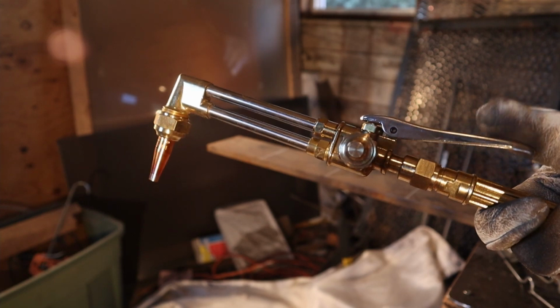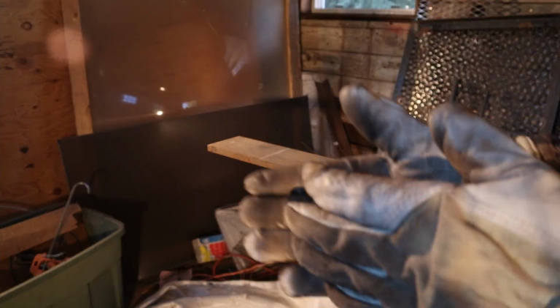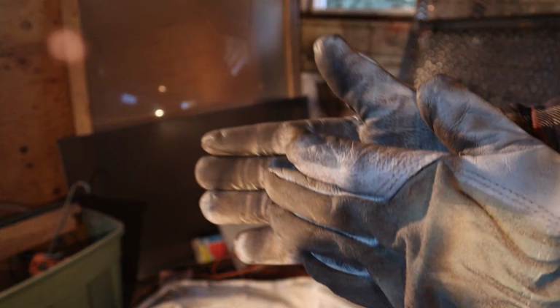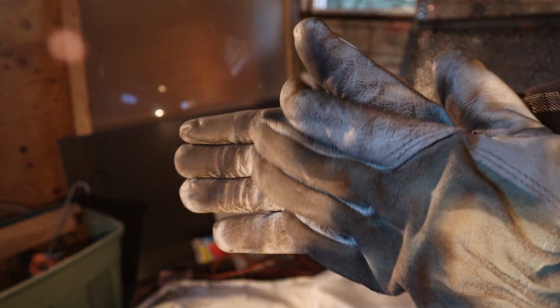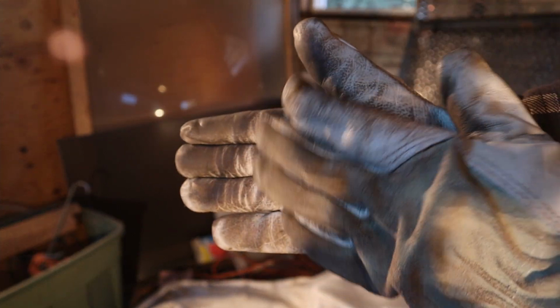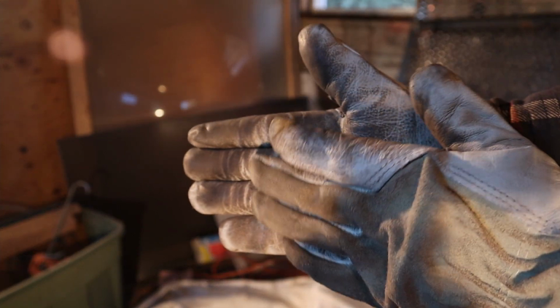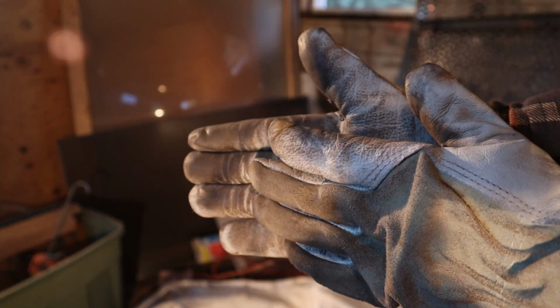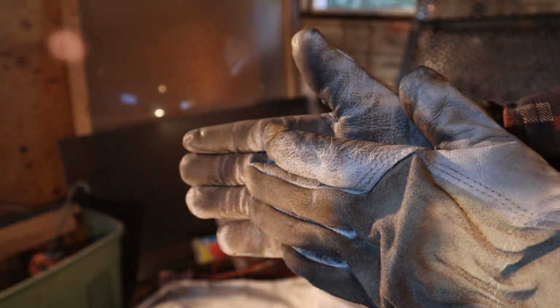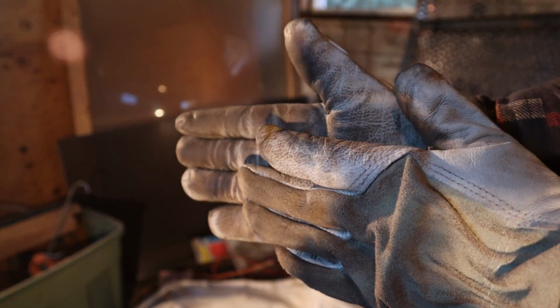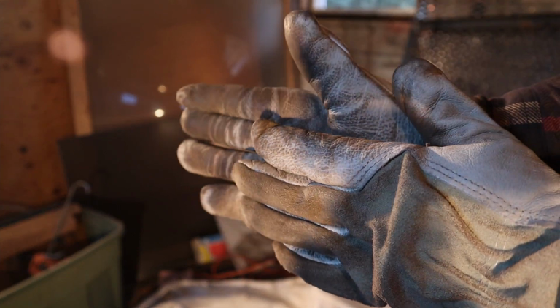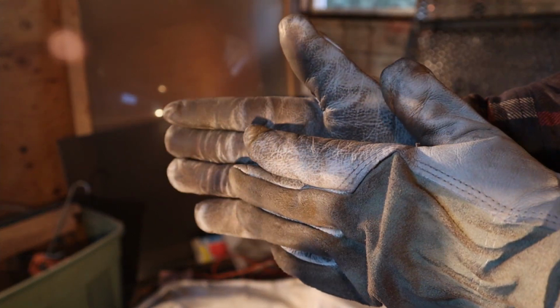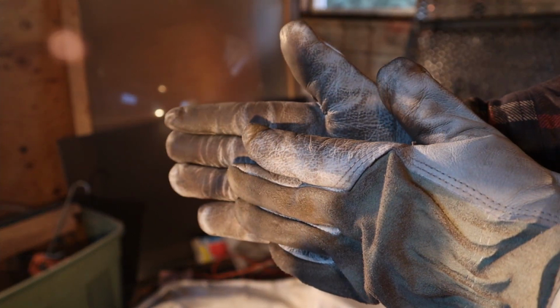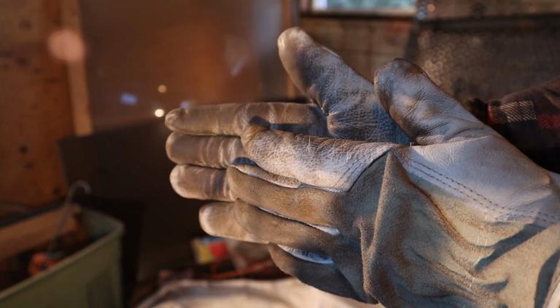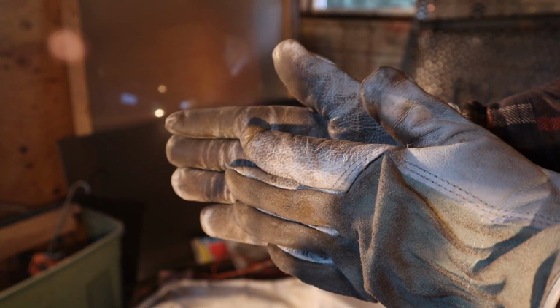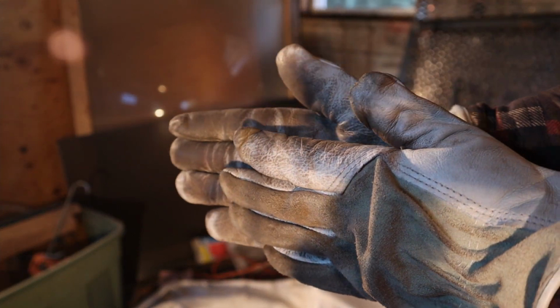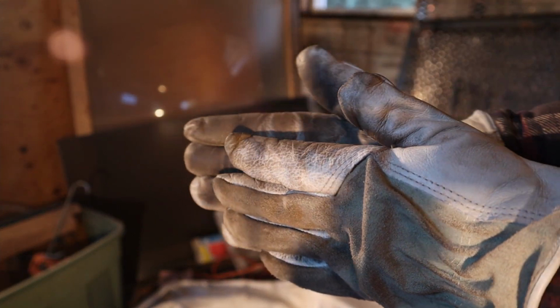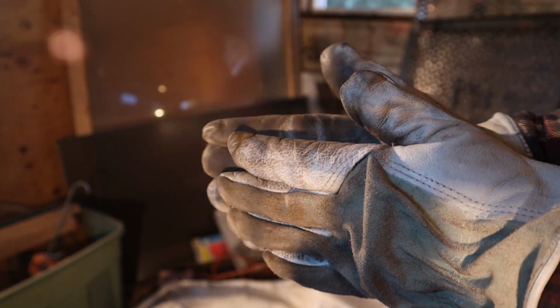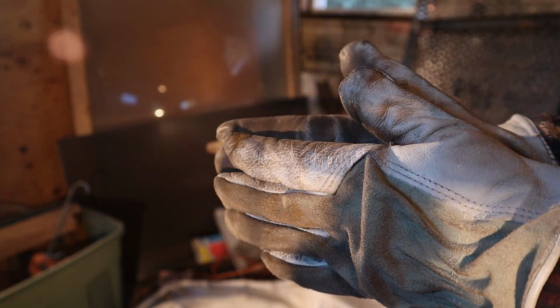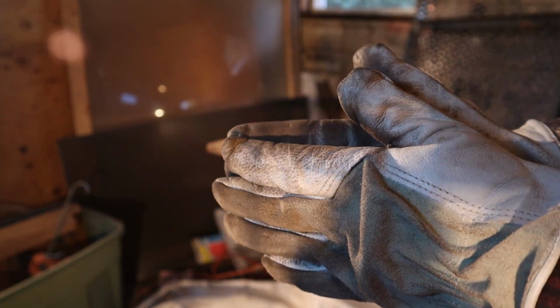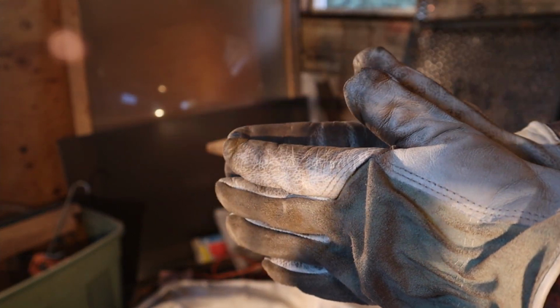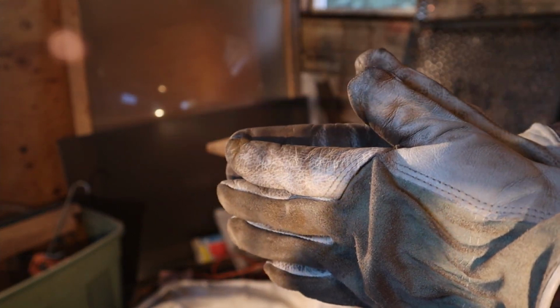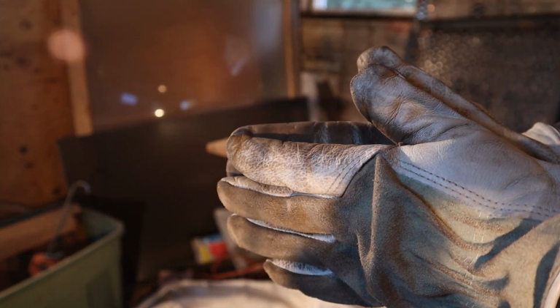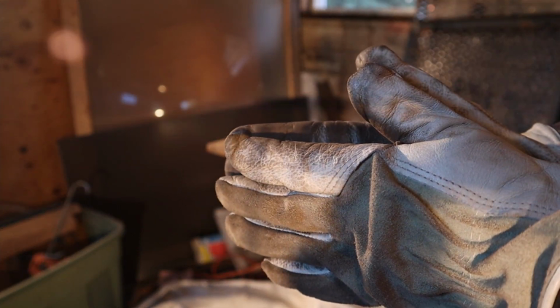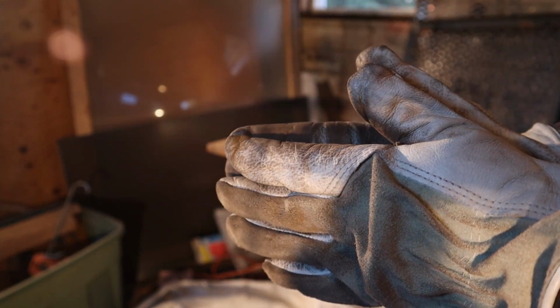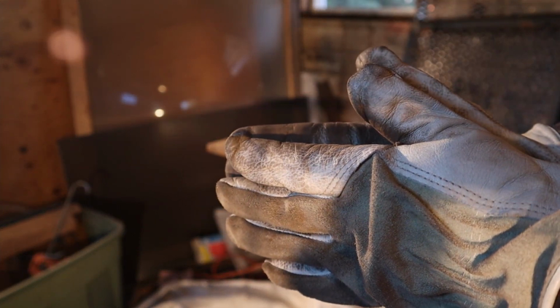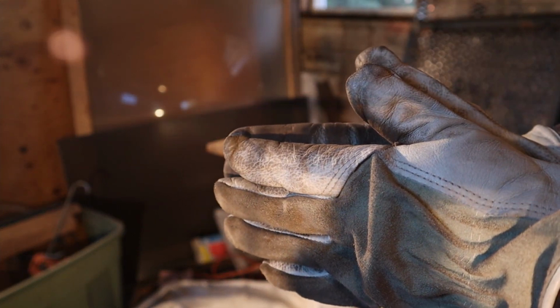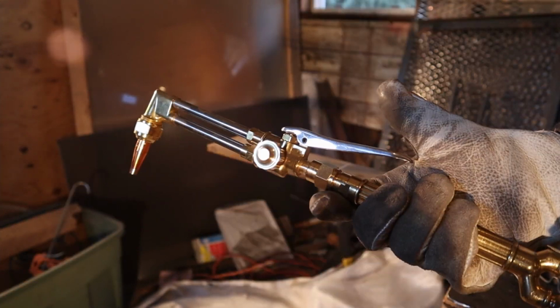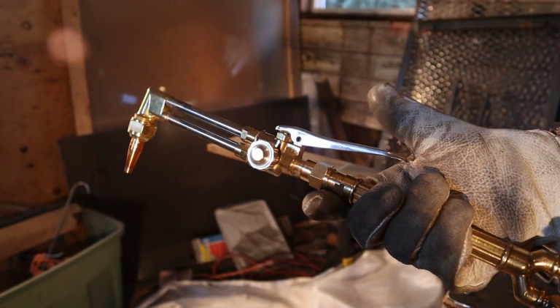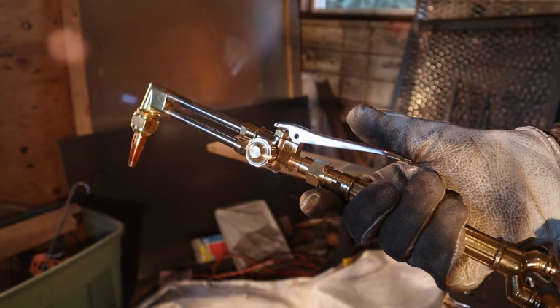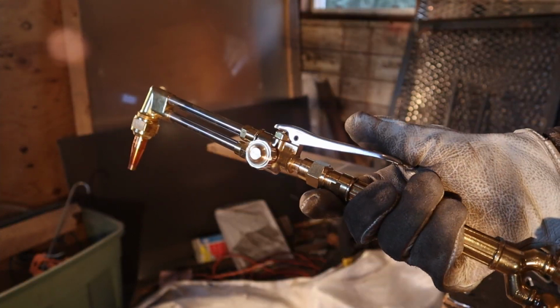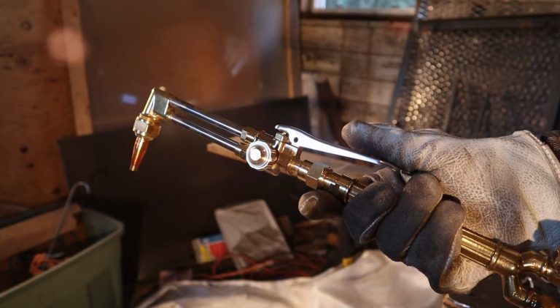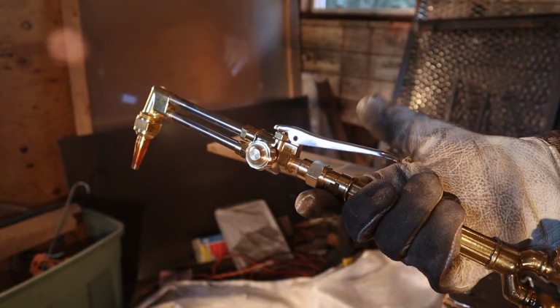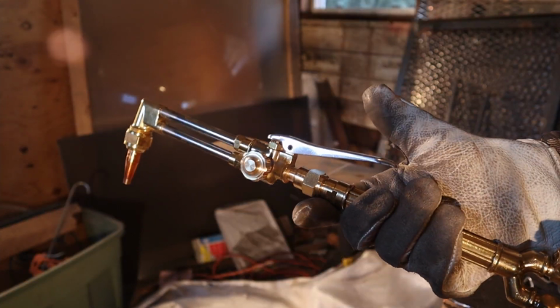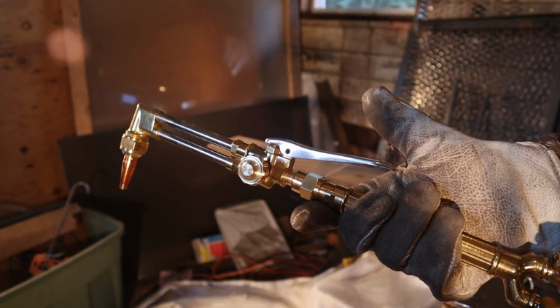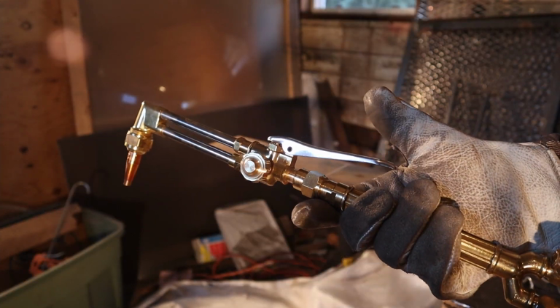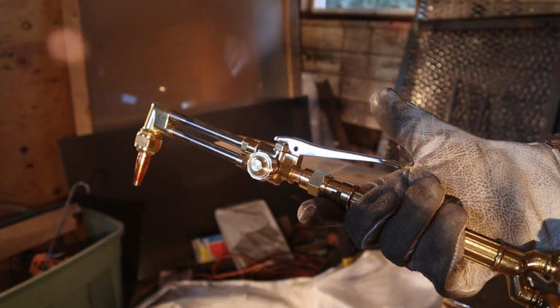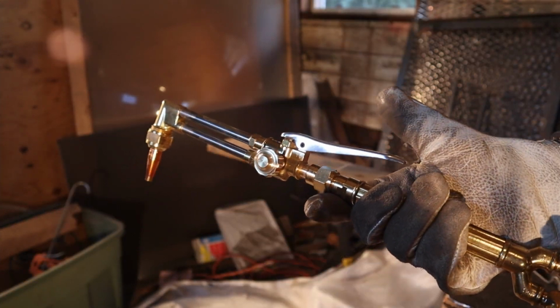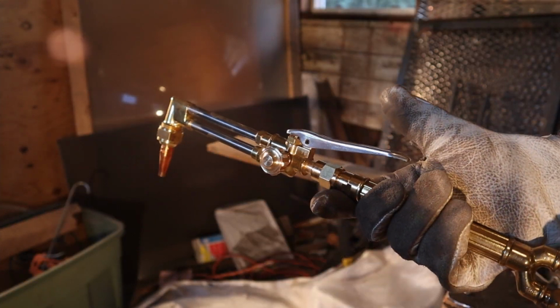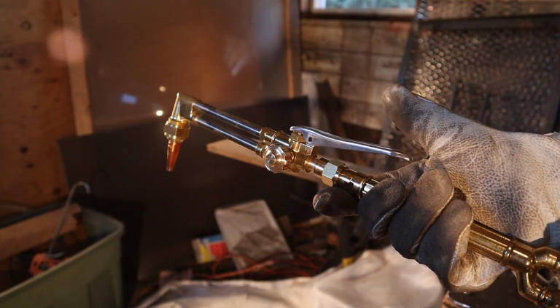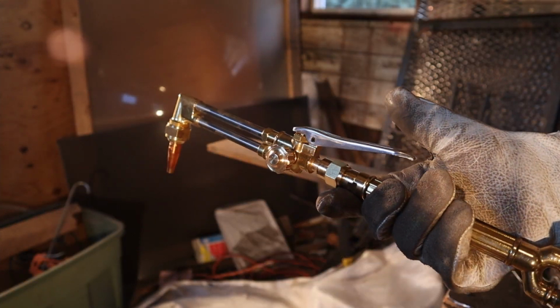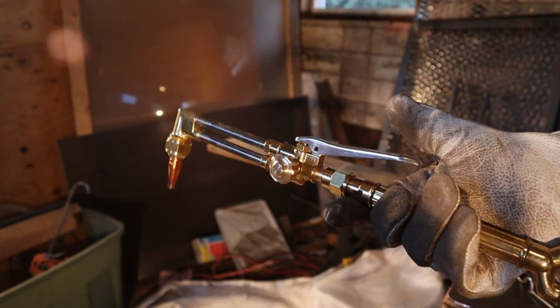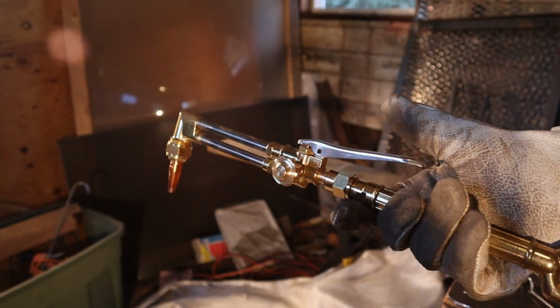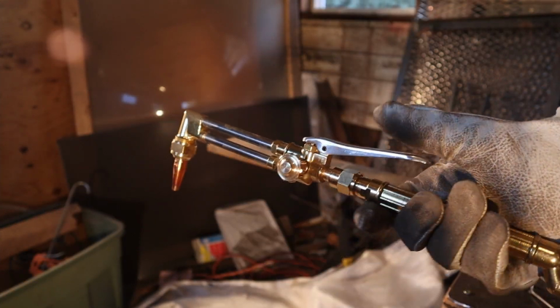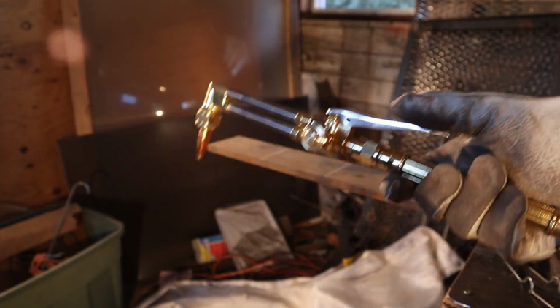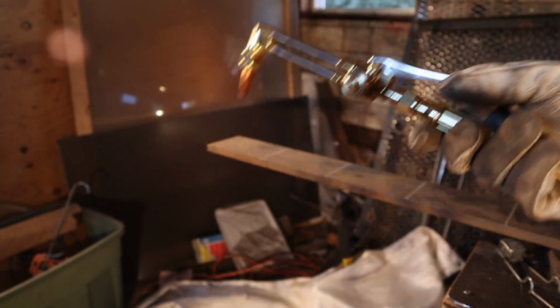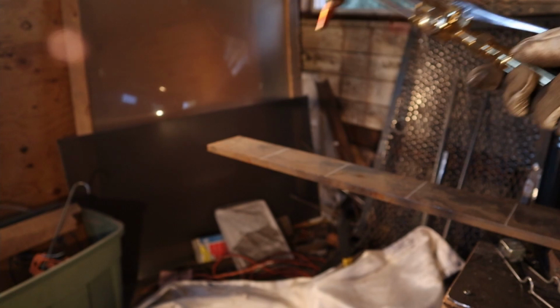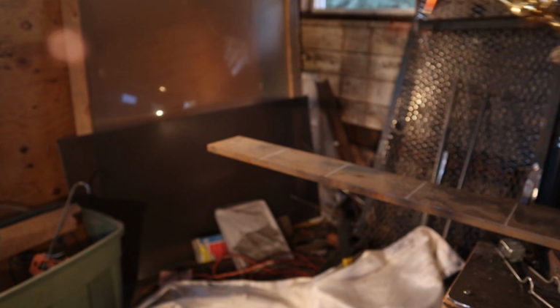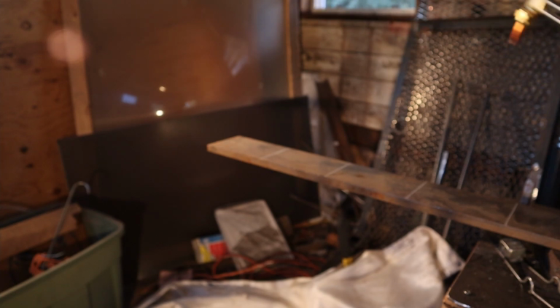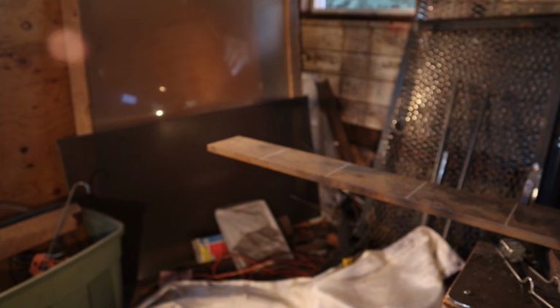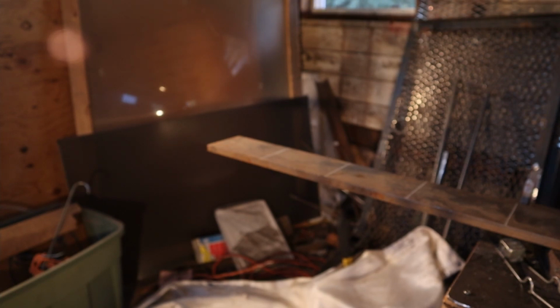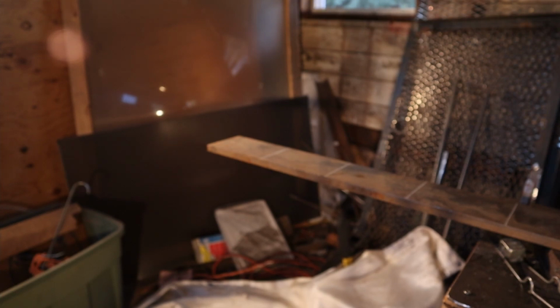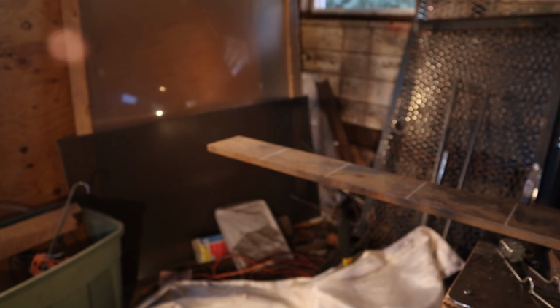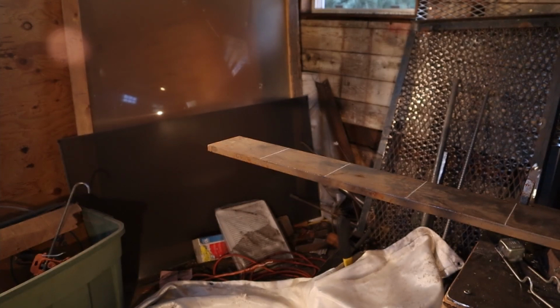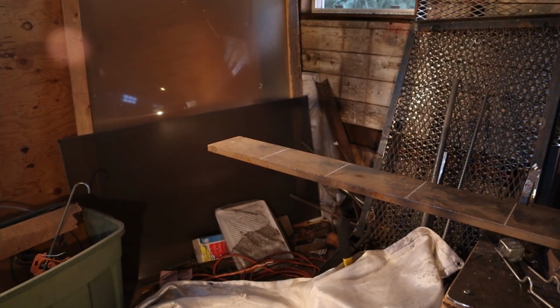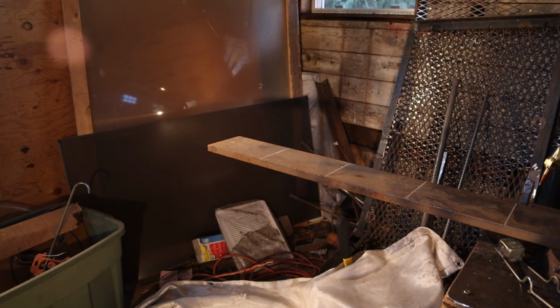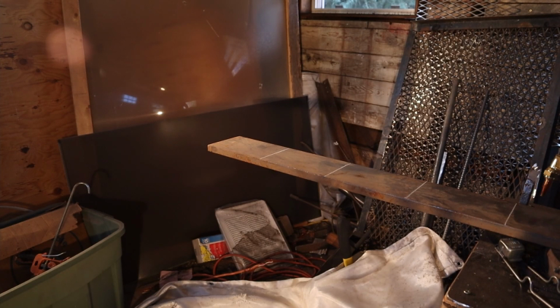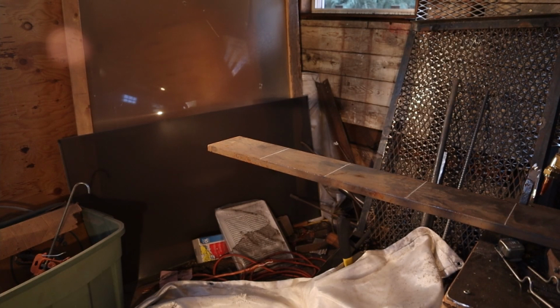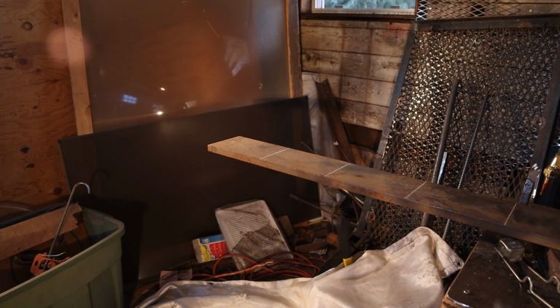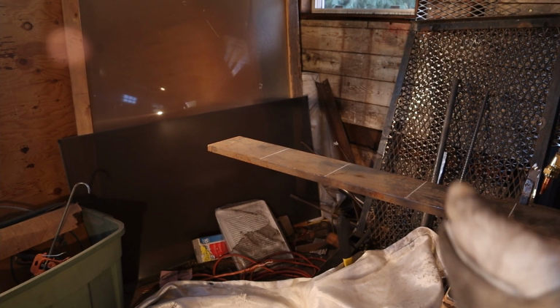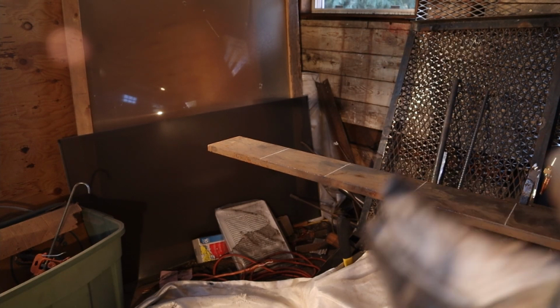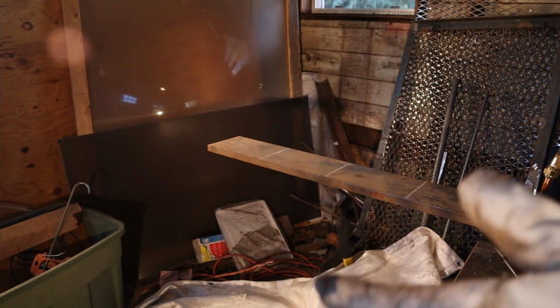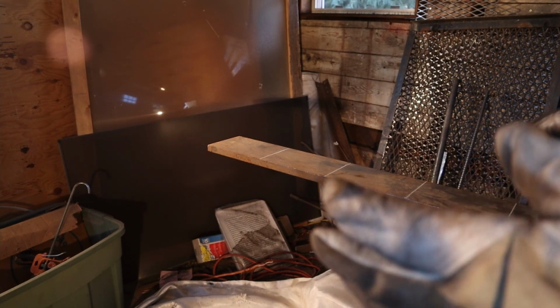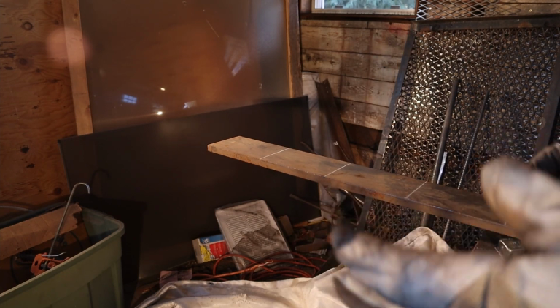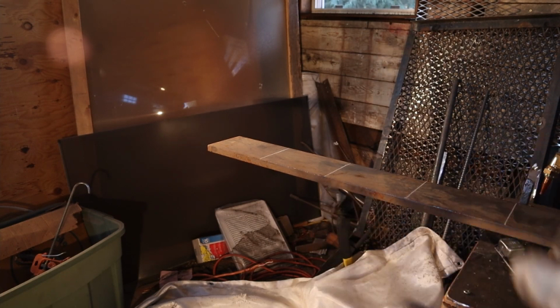Then once the darker blue and lighter blue flames are lined up with the cutting button both pressed down and not pressed down, you're ready for the cut.